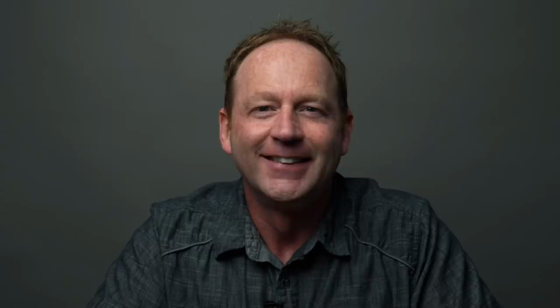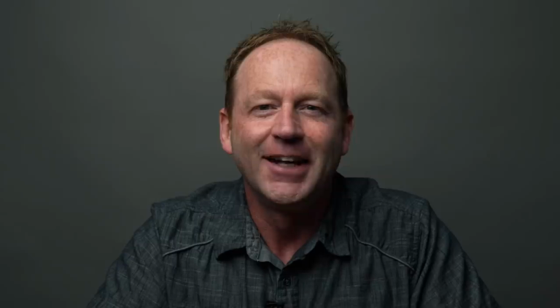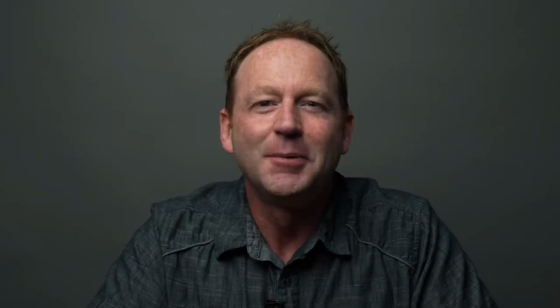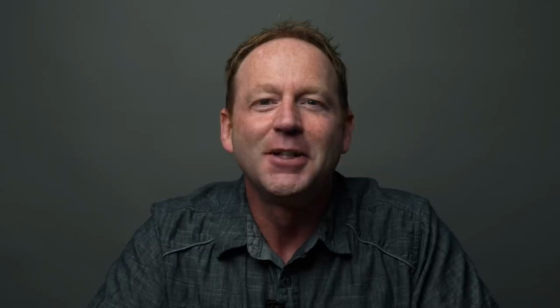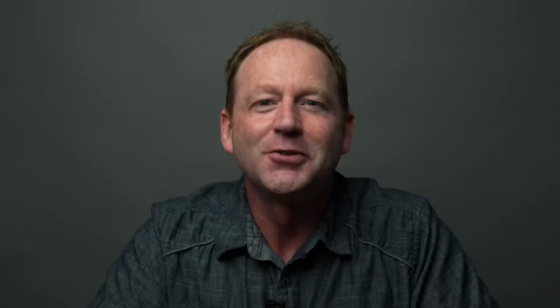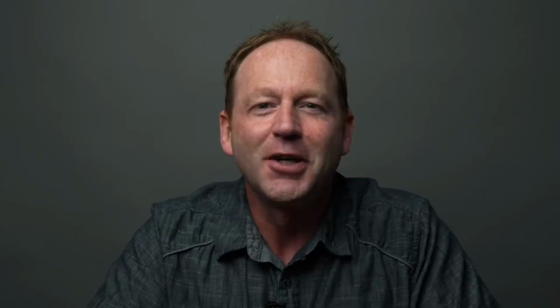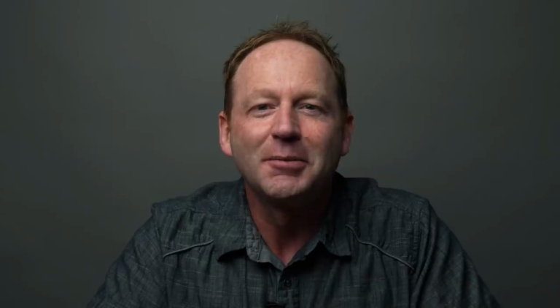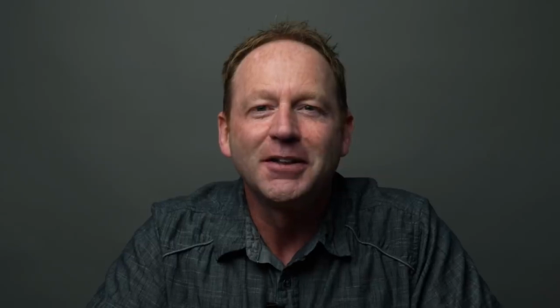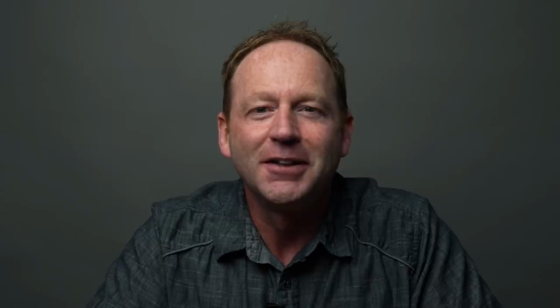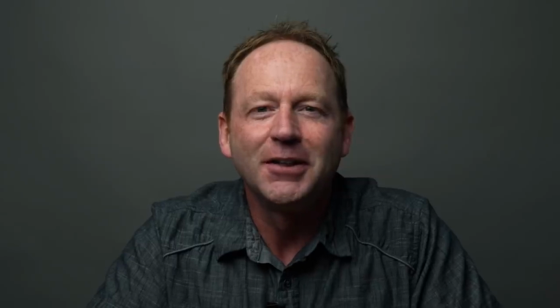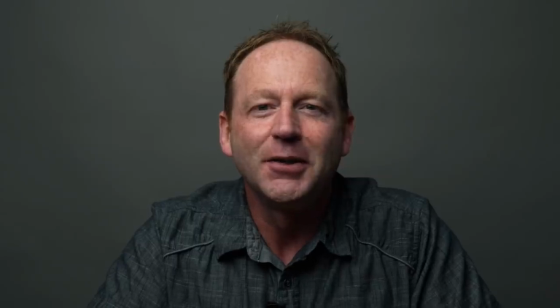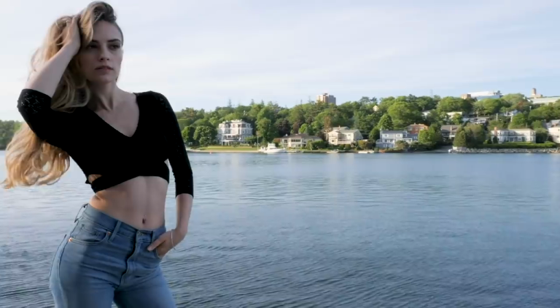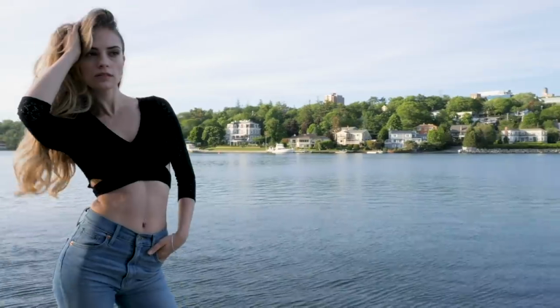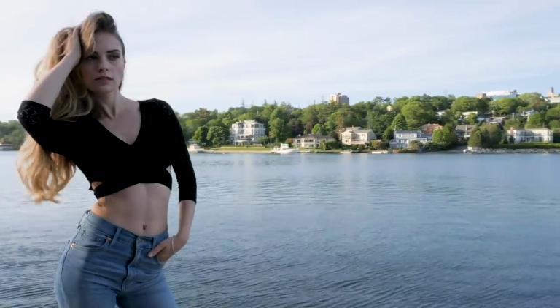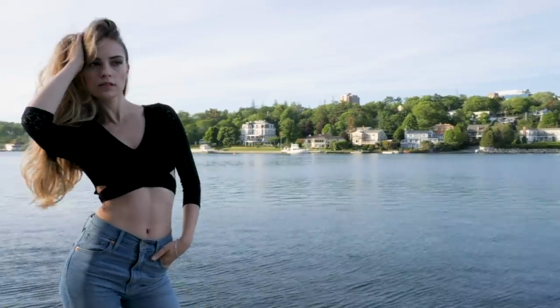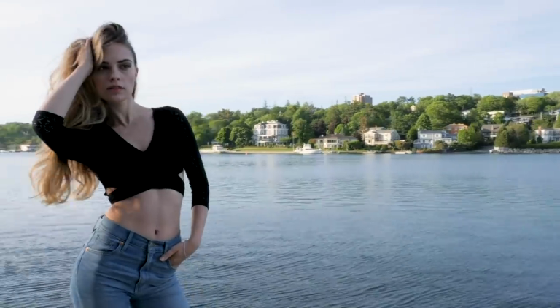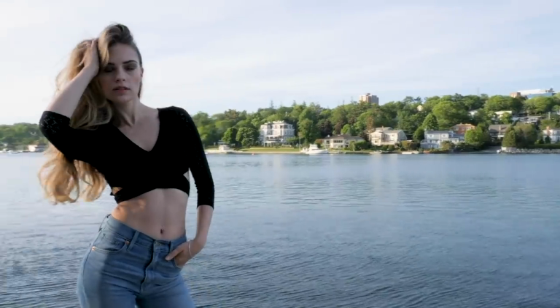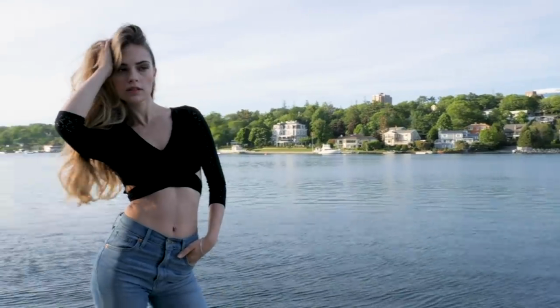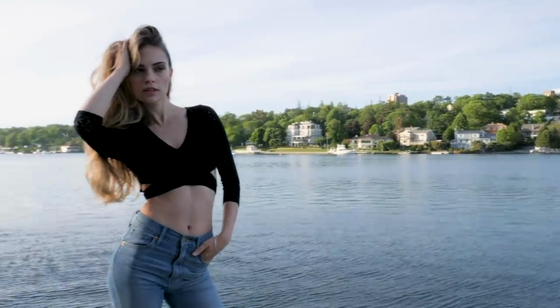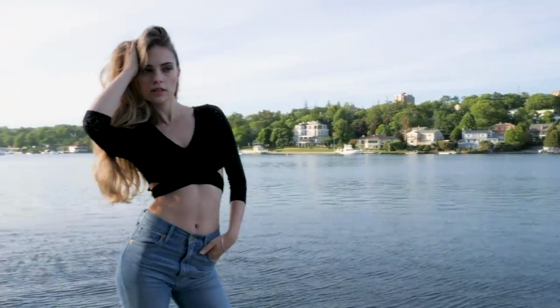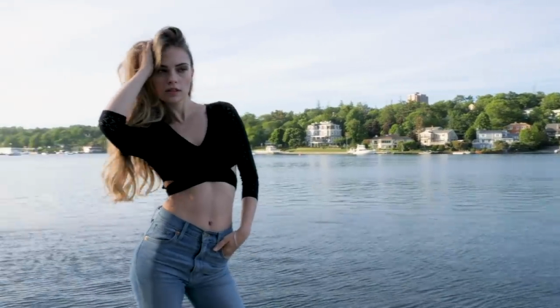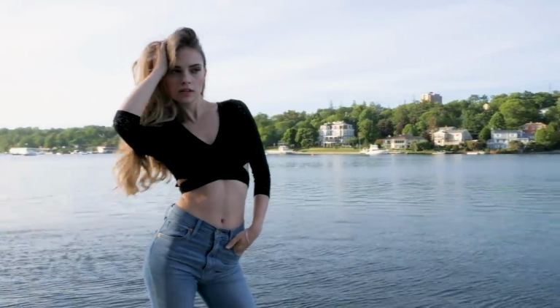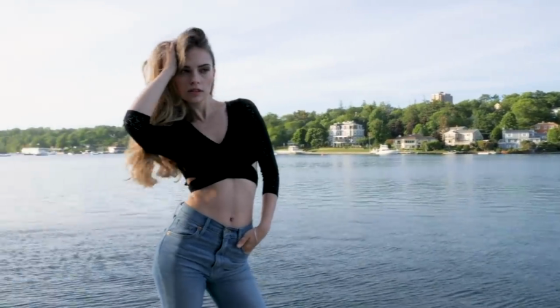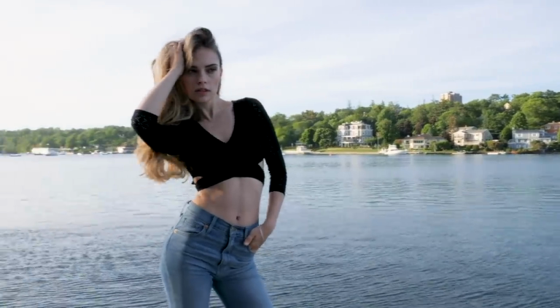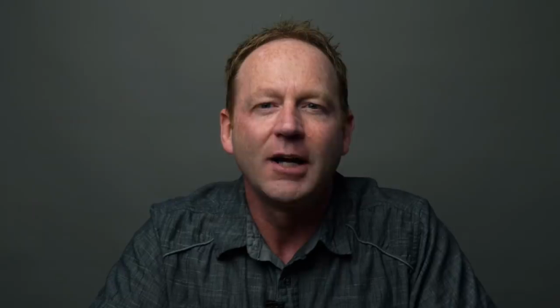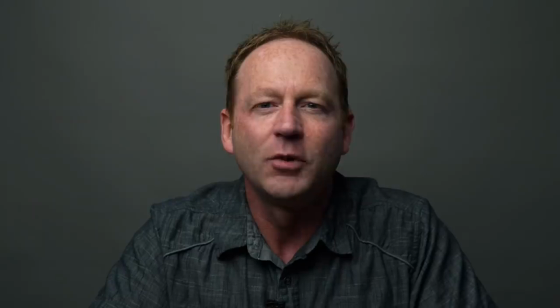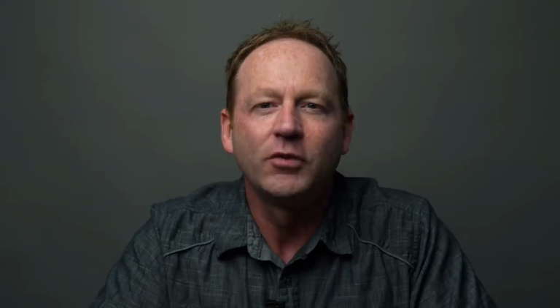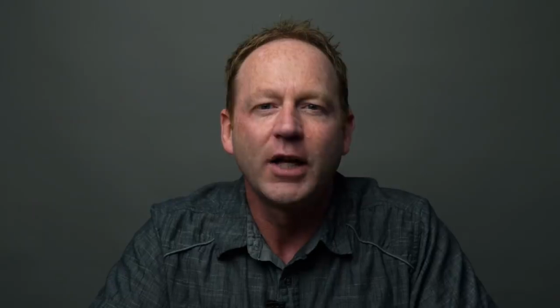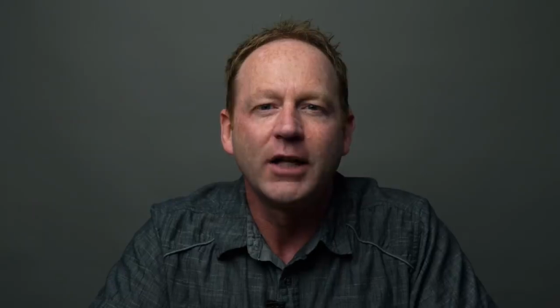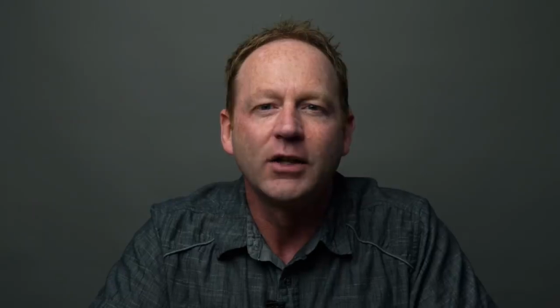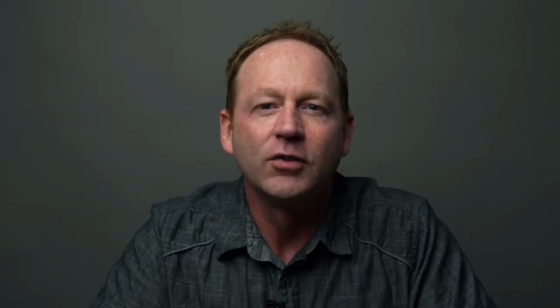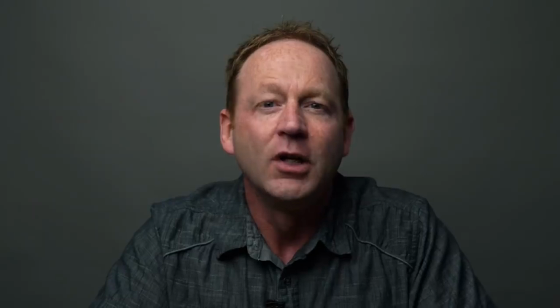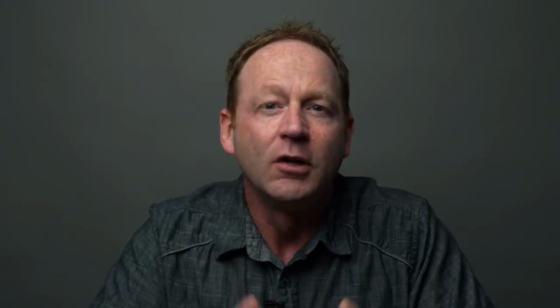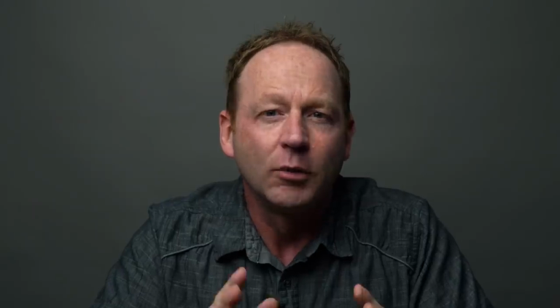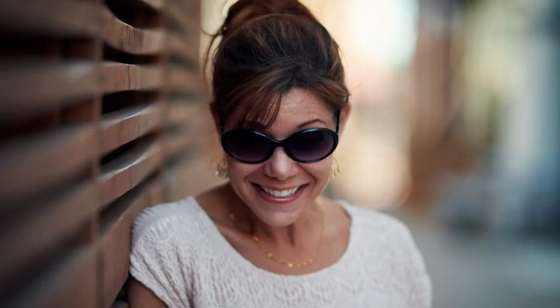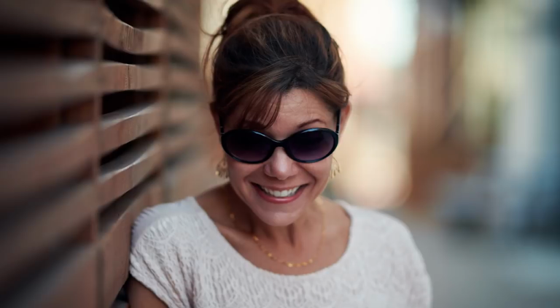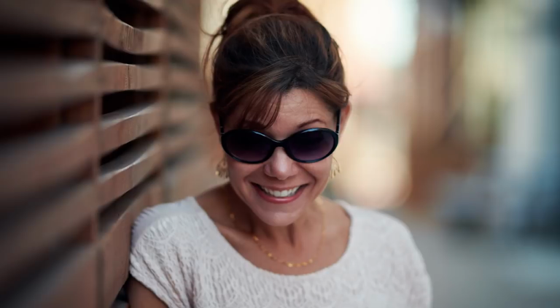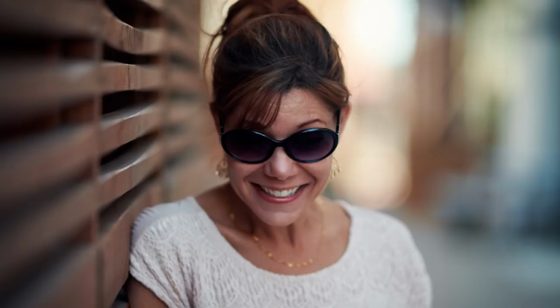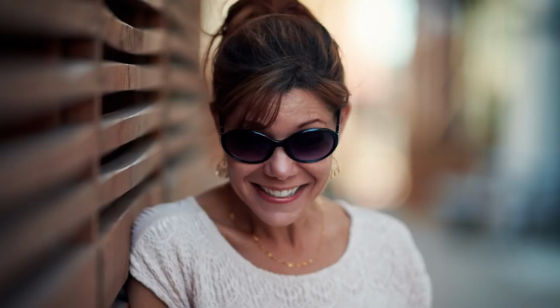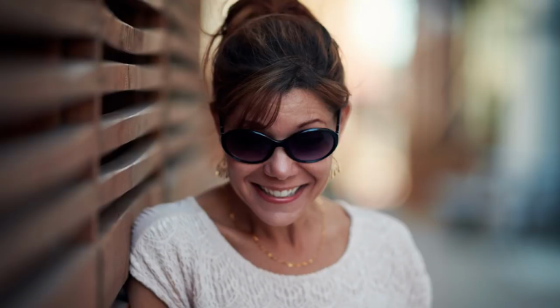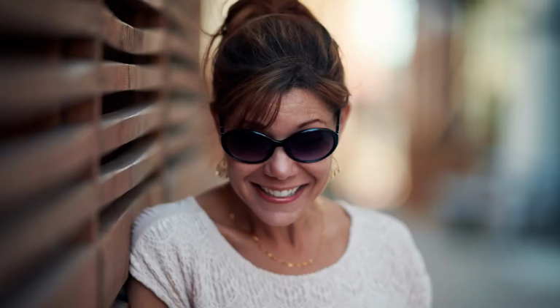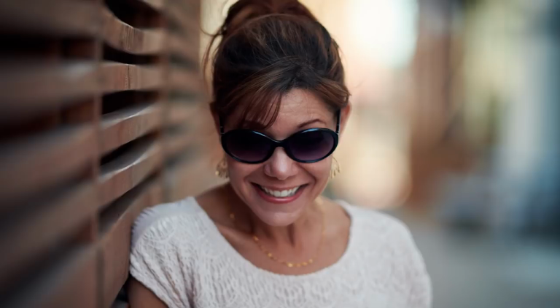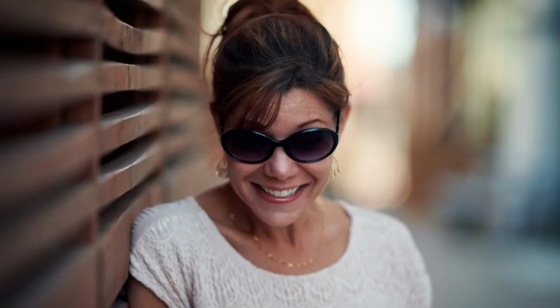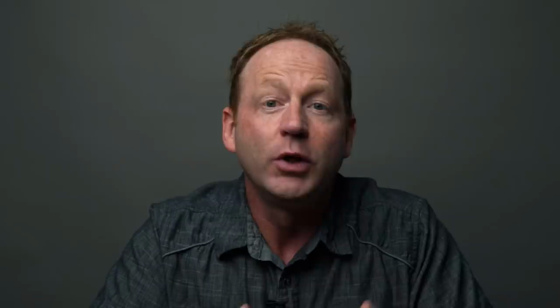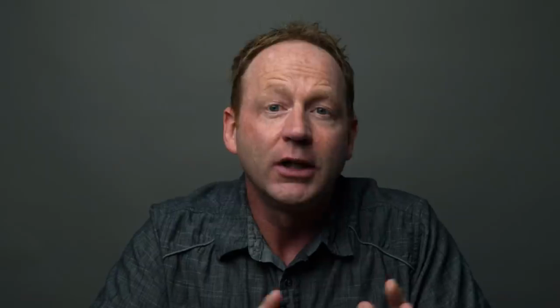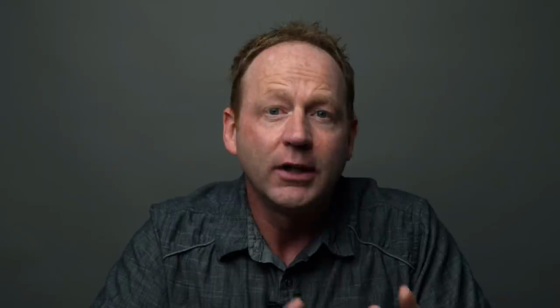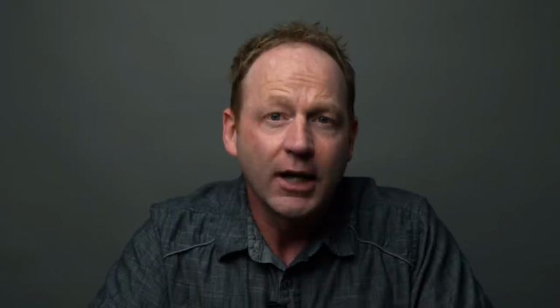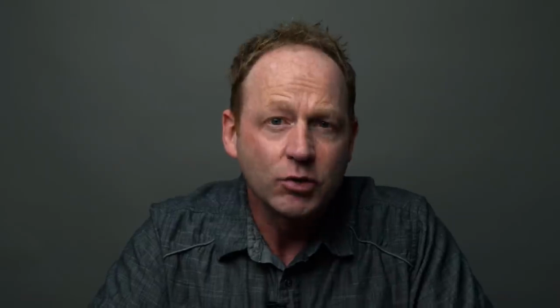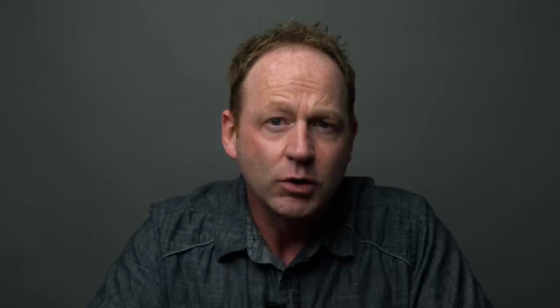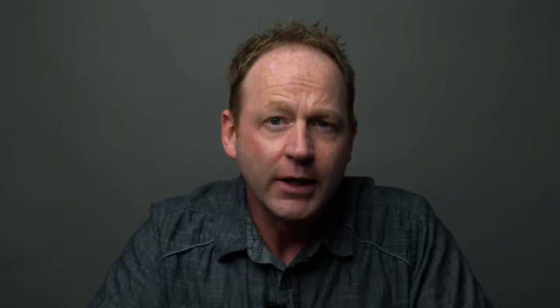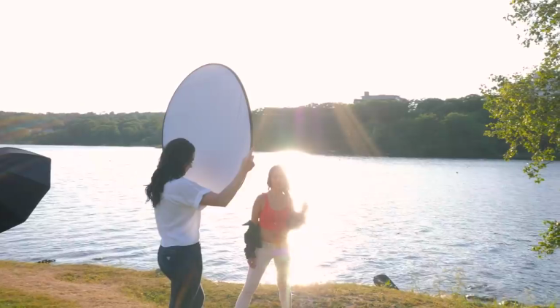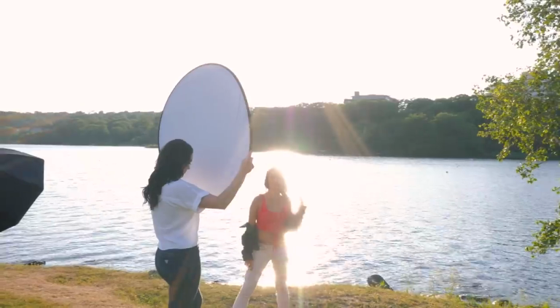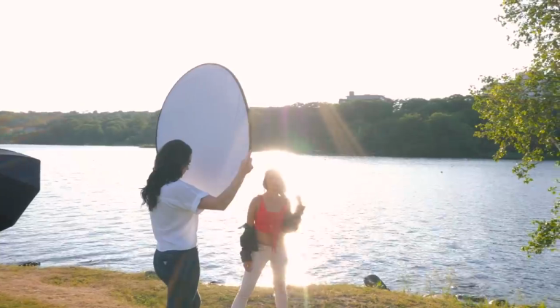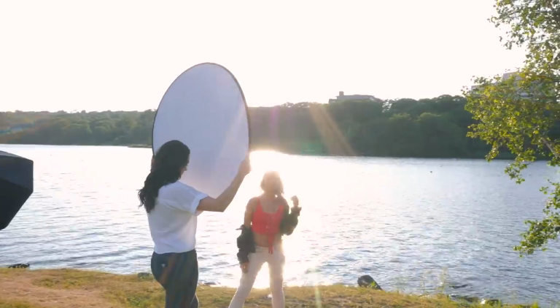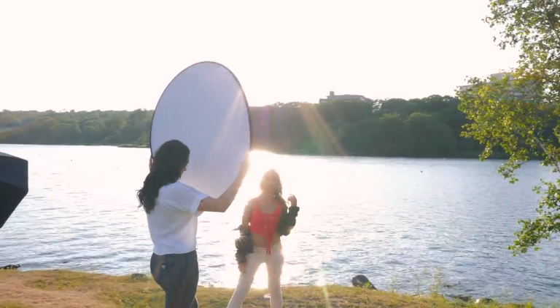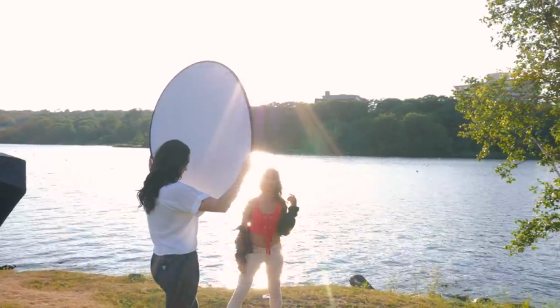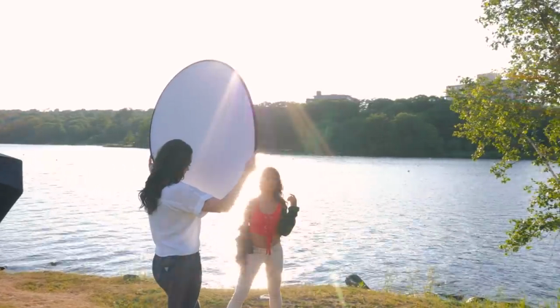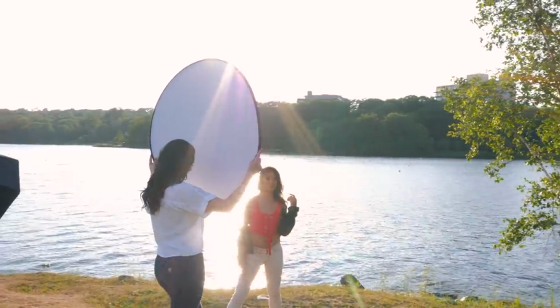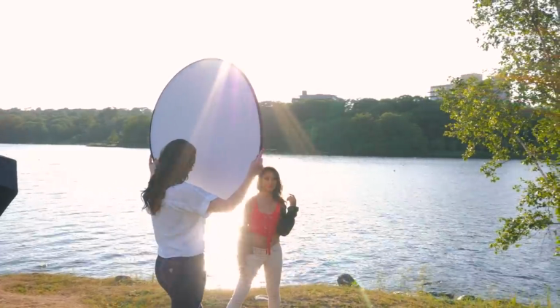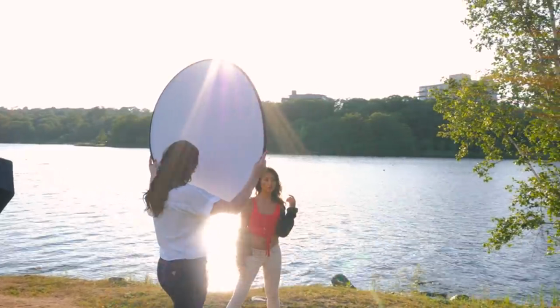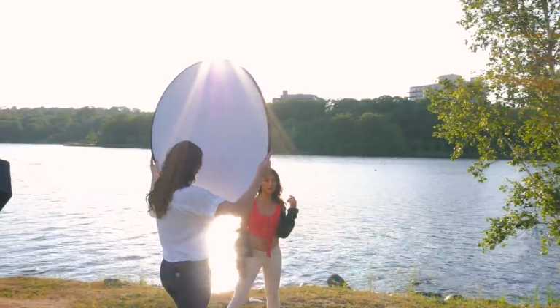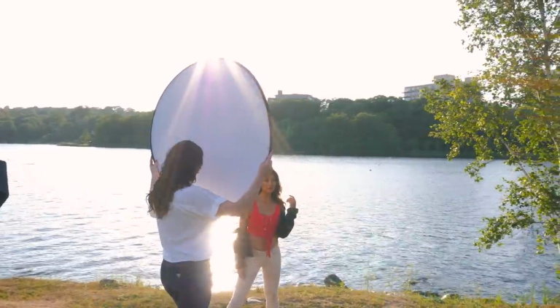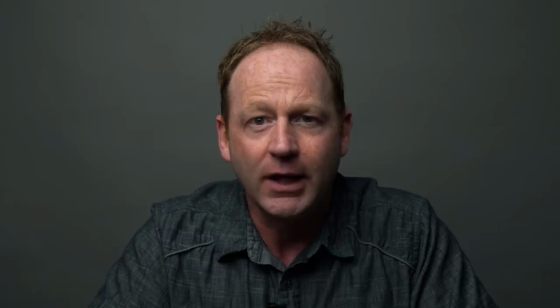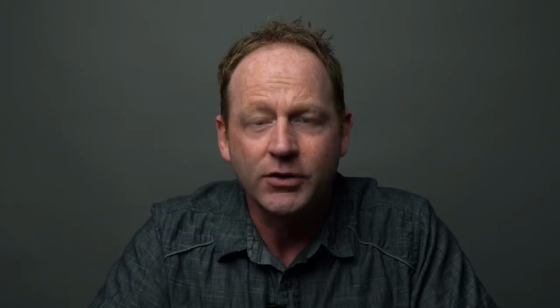Hey everybody, it's Craig Bakhti here and in this video I'm going to give you the best camera settings for portrait photography shooting in natural light, and then we'll get into shooting with flash.